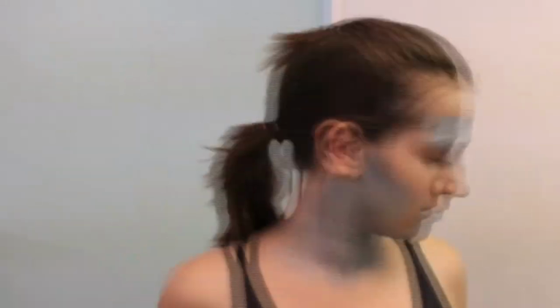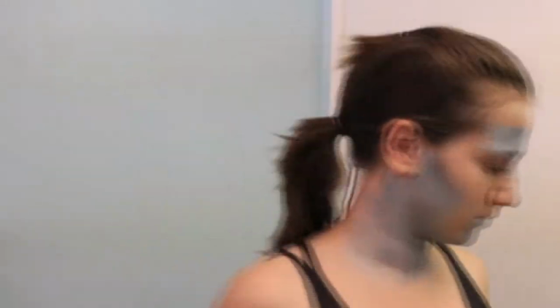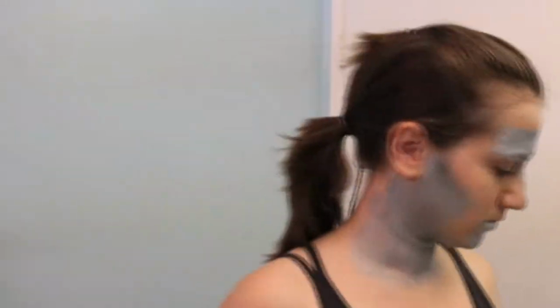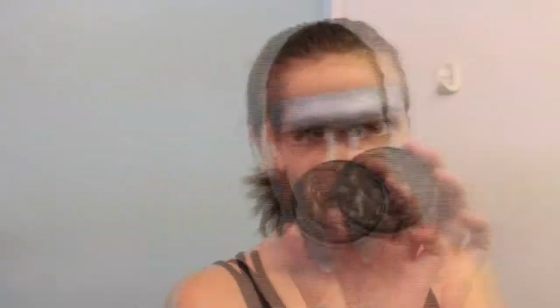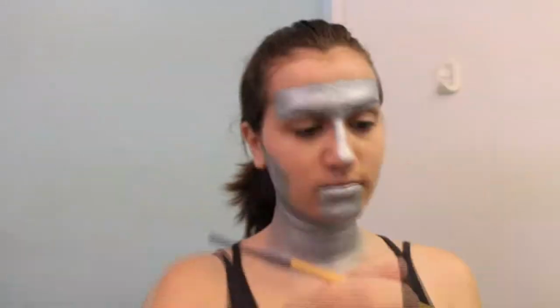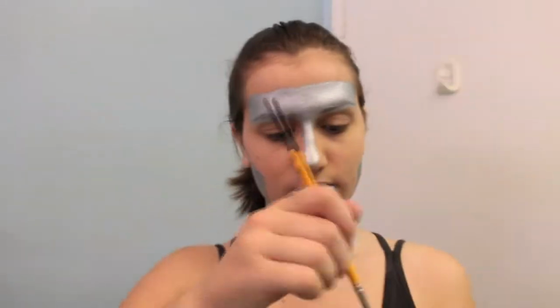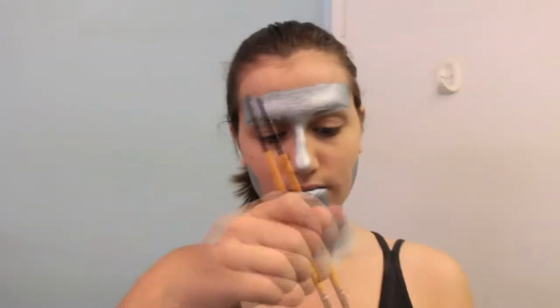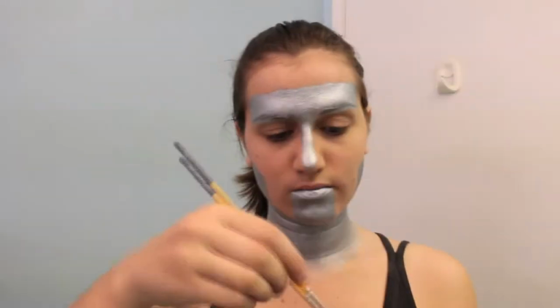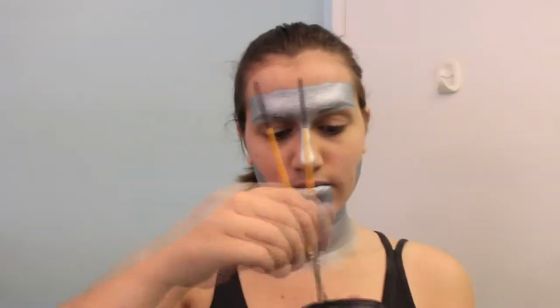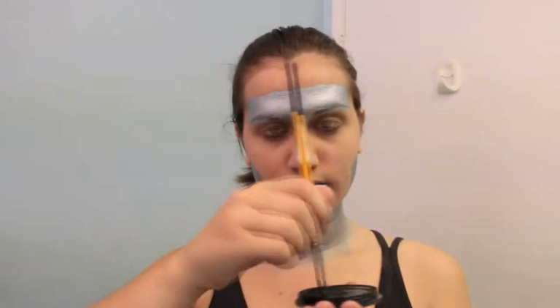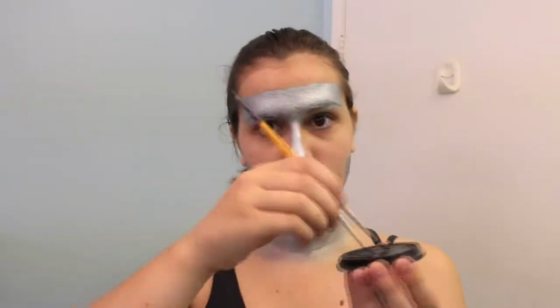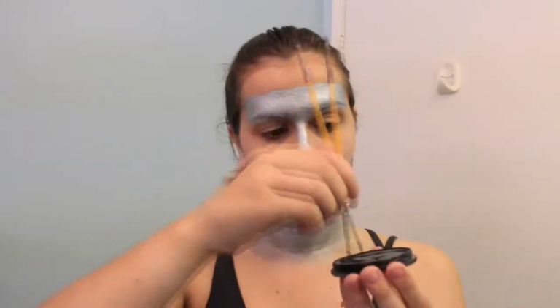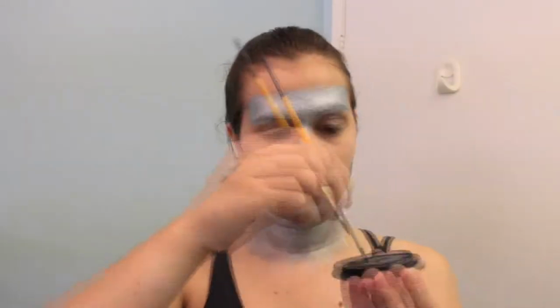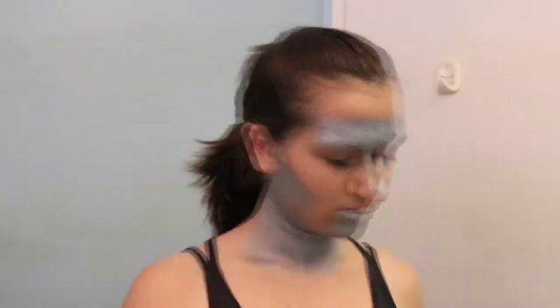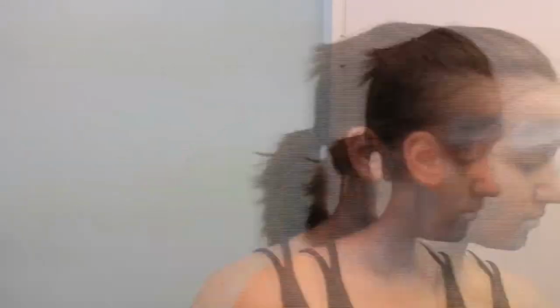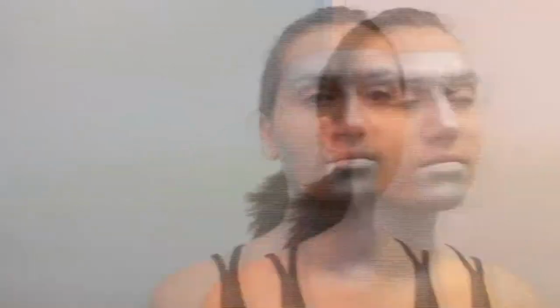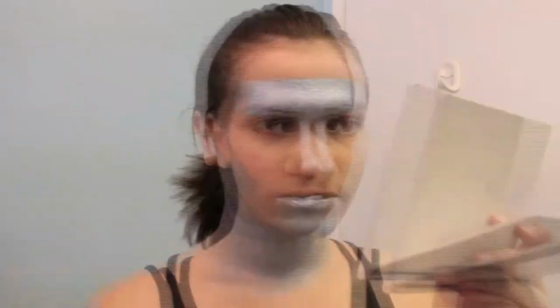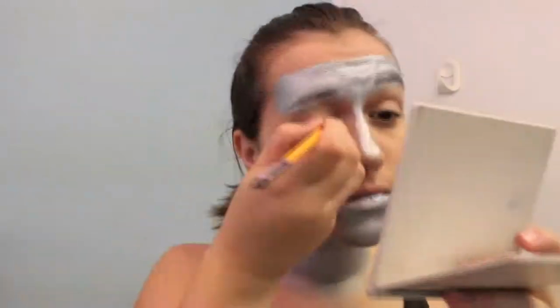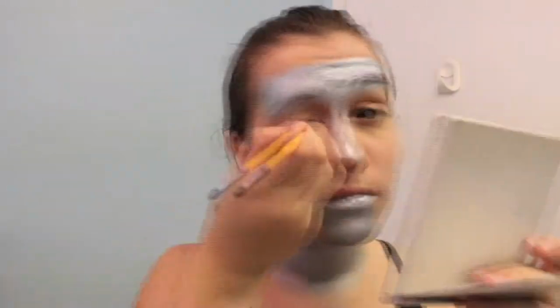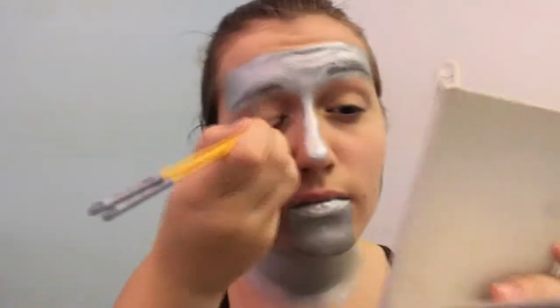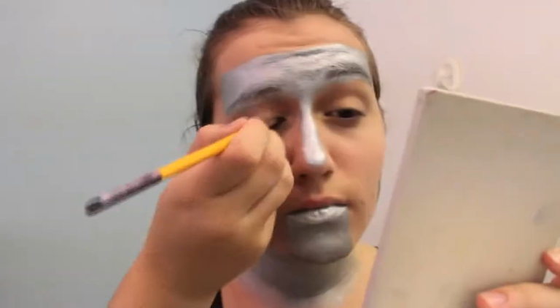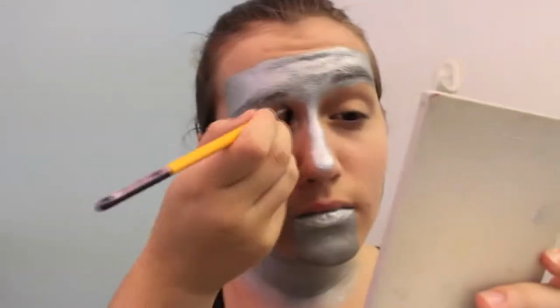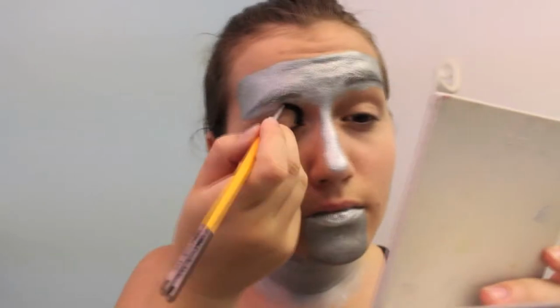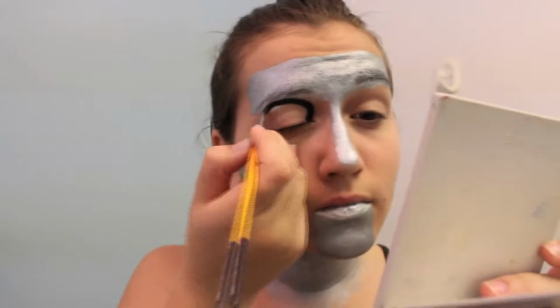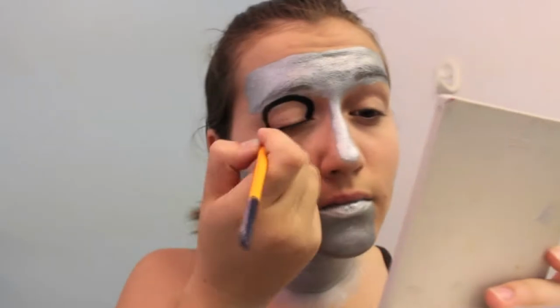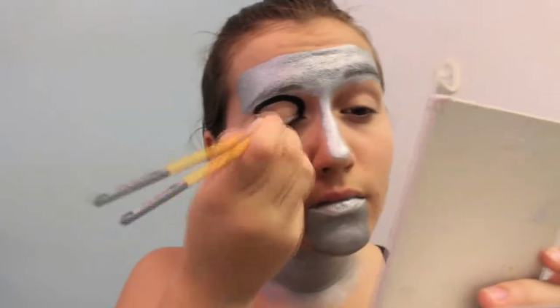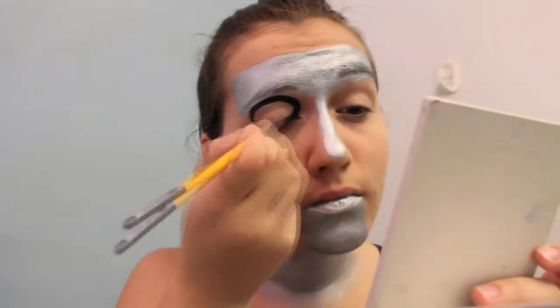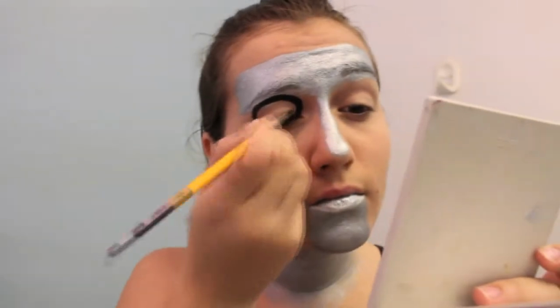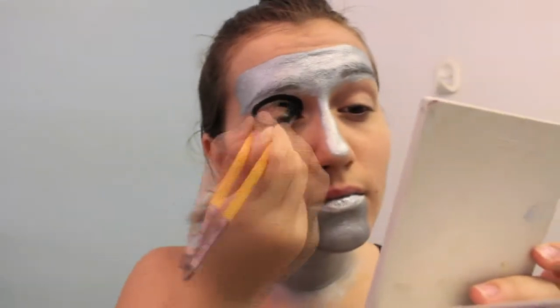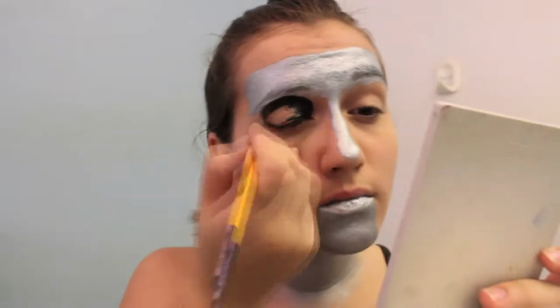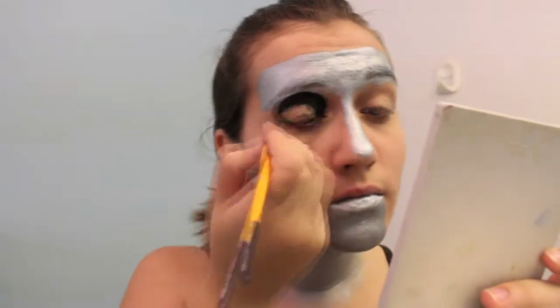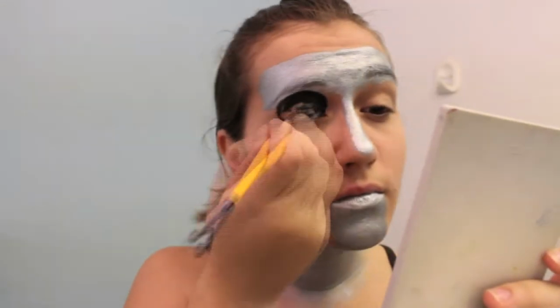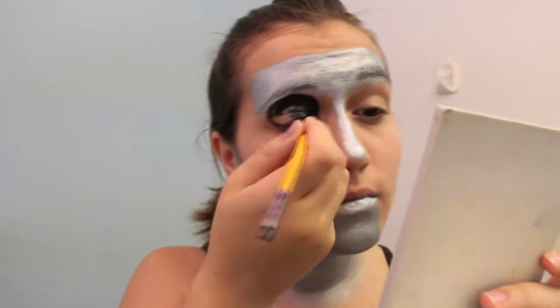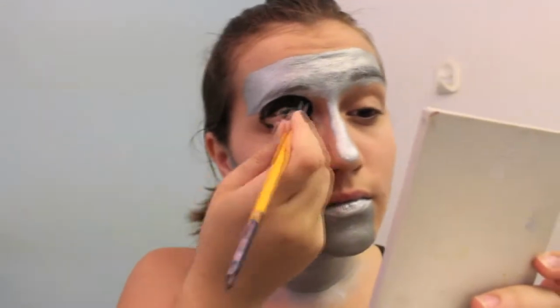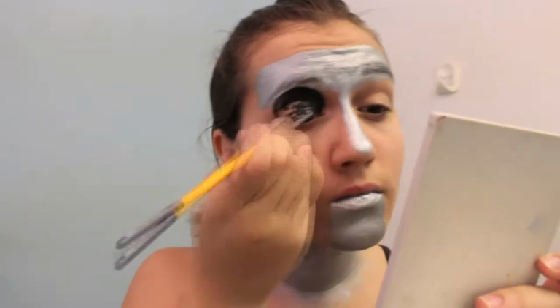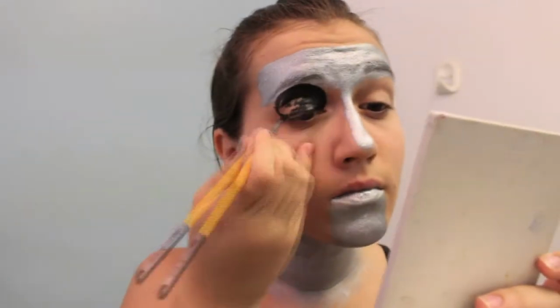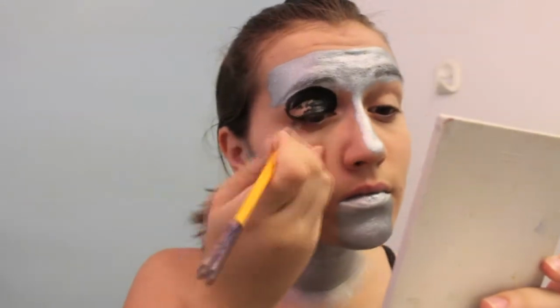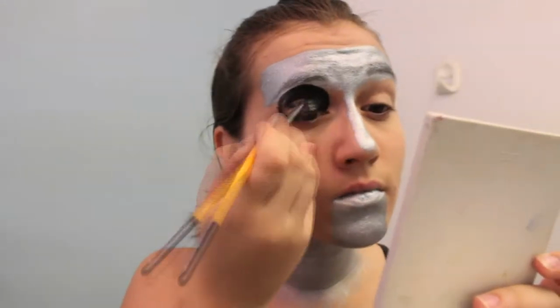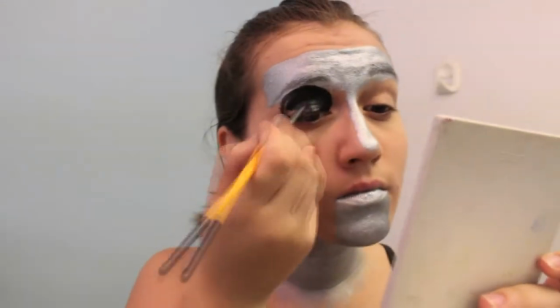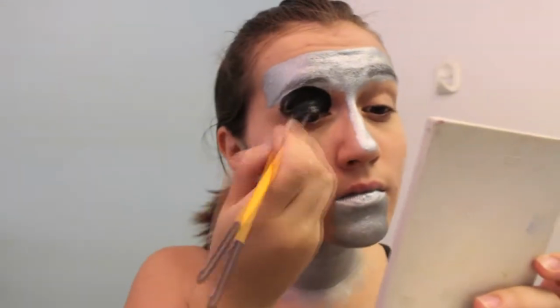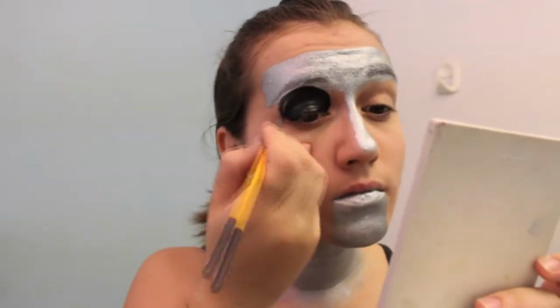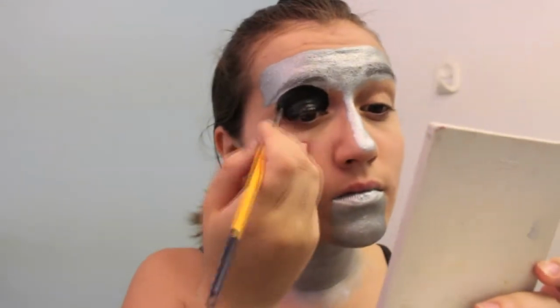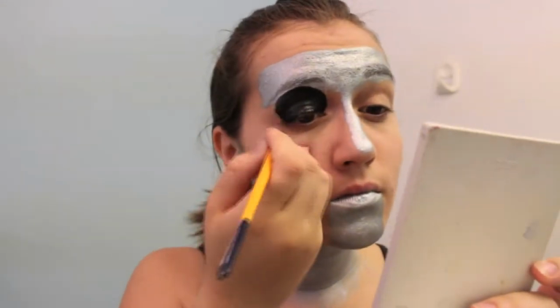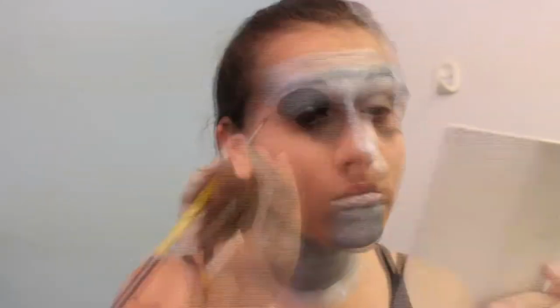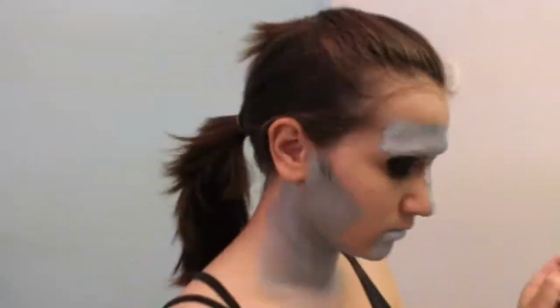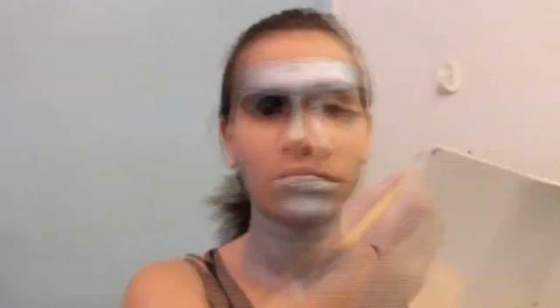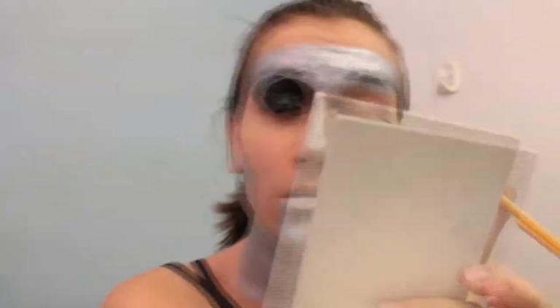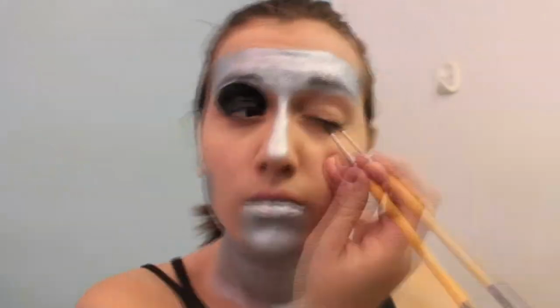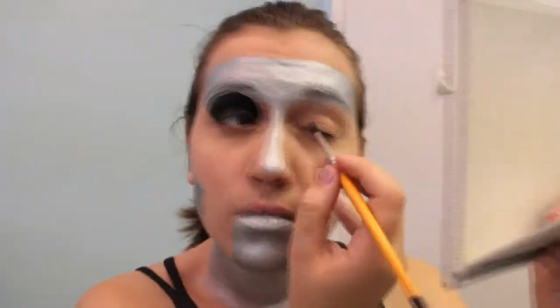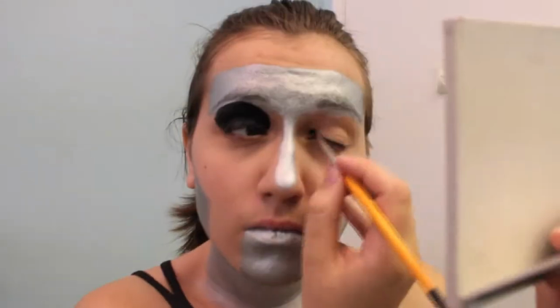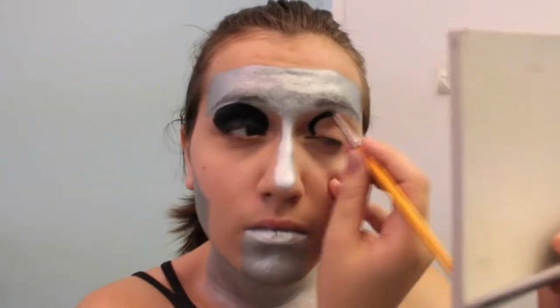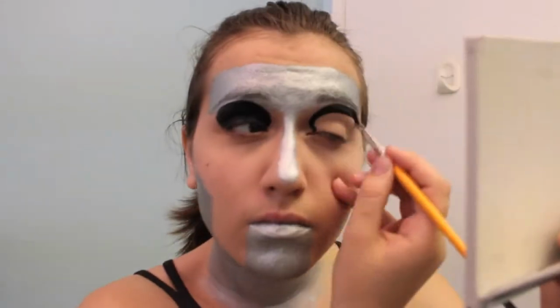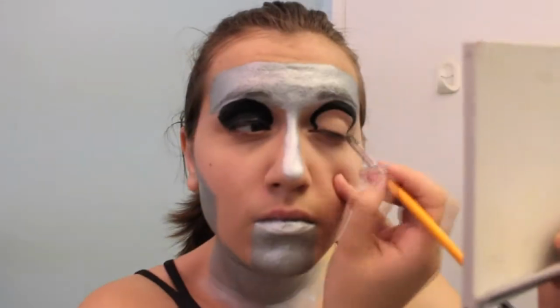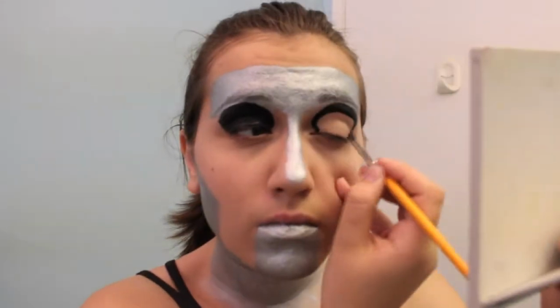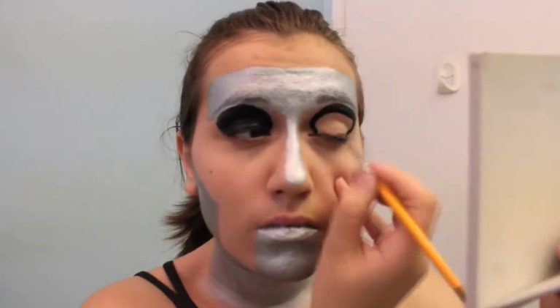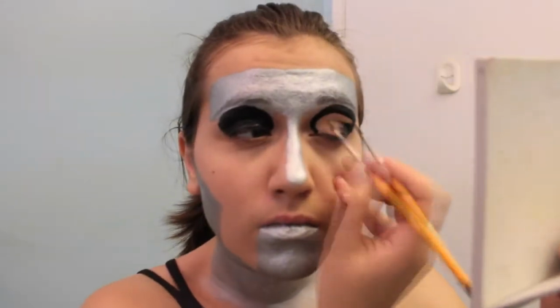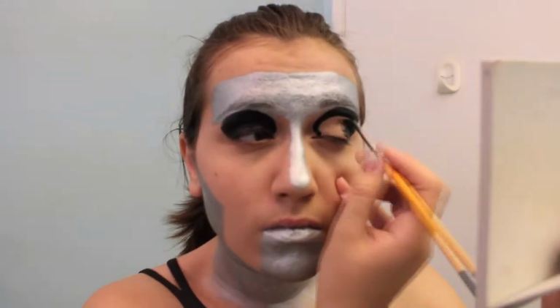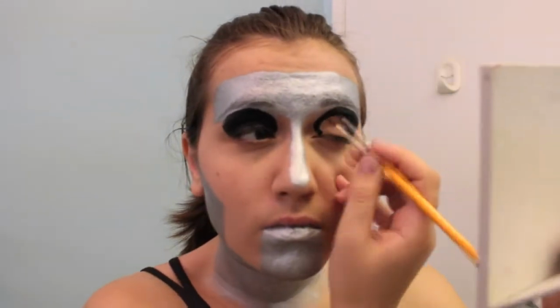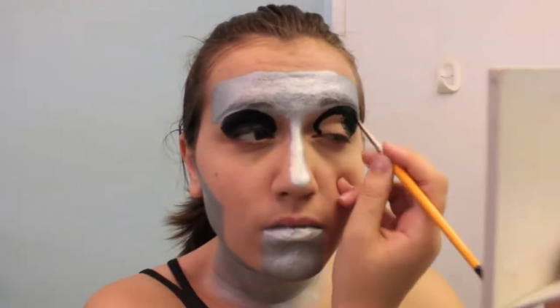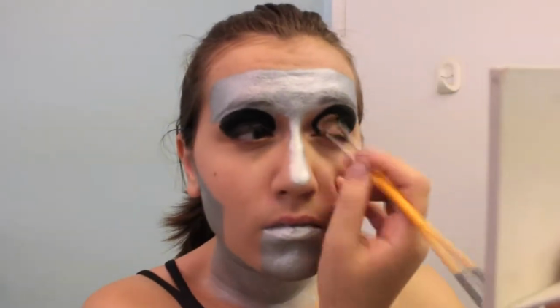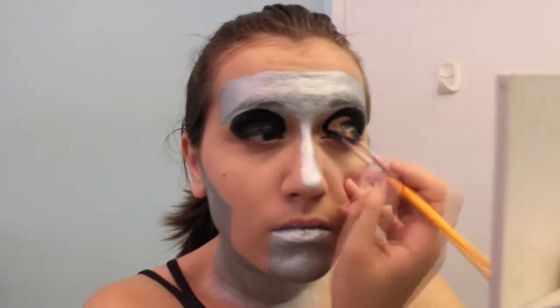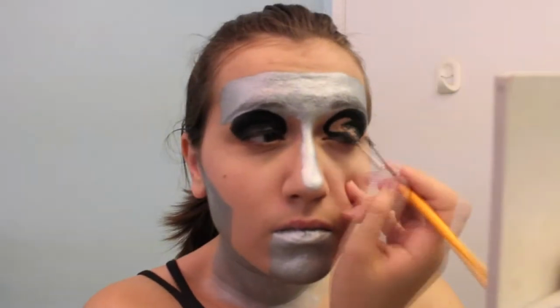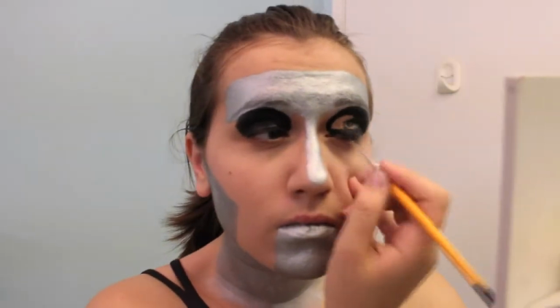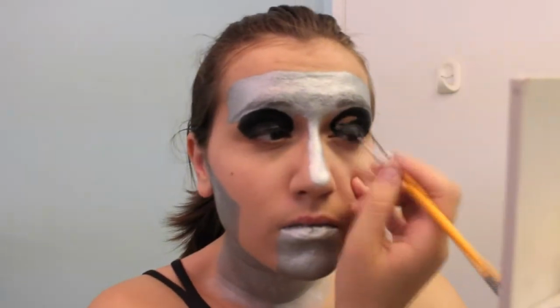Then take your black face paint and cover your eyelid. Make sure it looks circular and have it go just underneath your eyebrow, not touching your eyebrow.